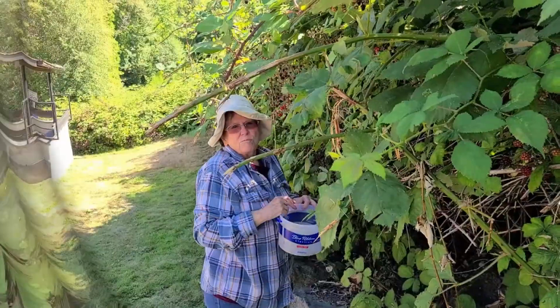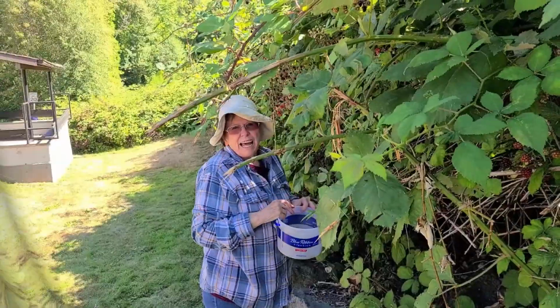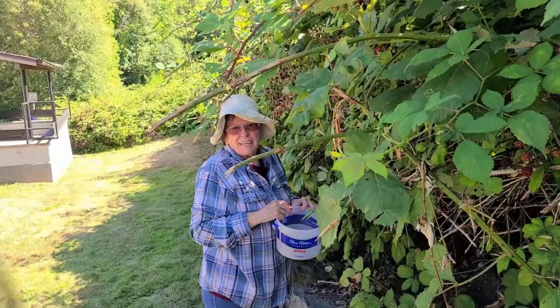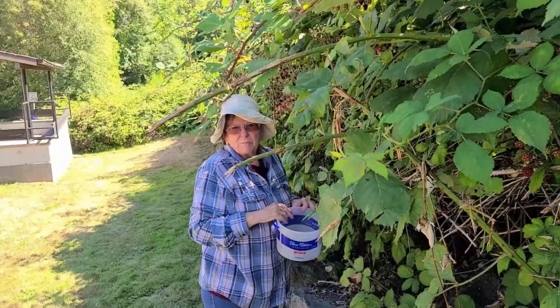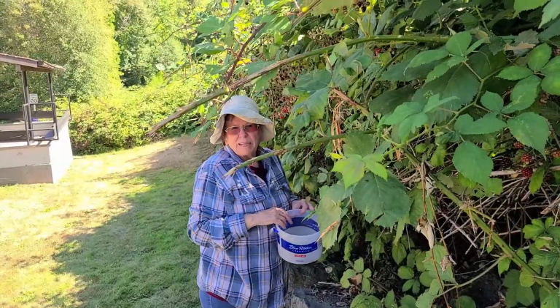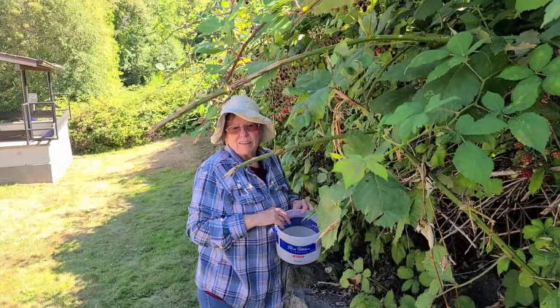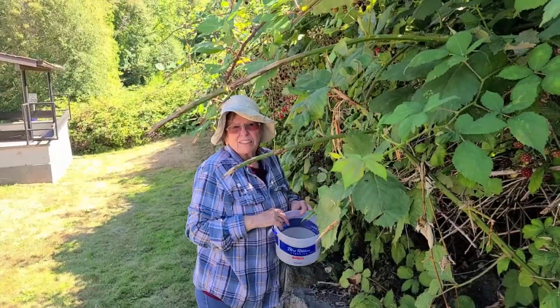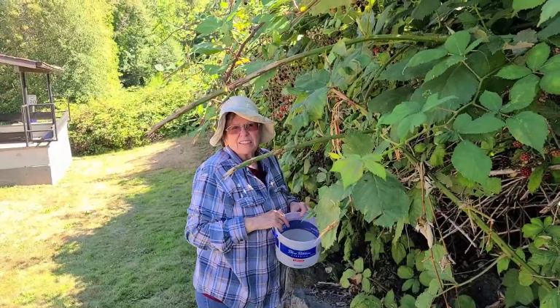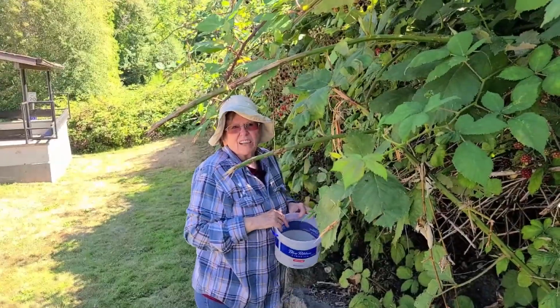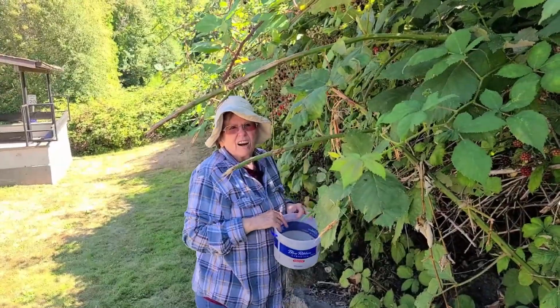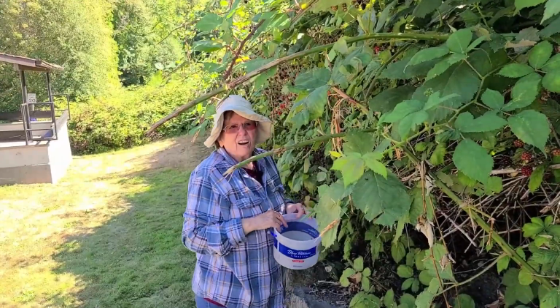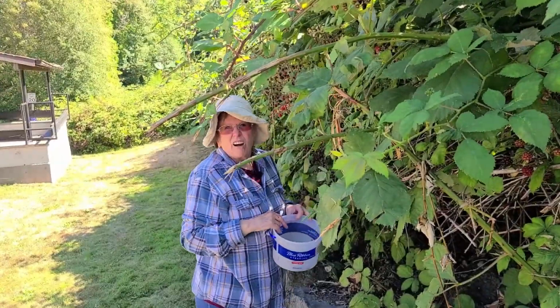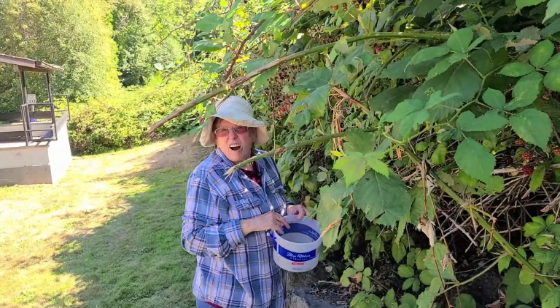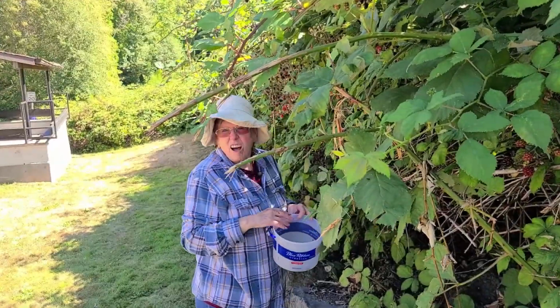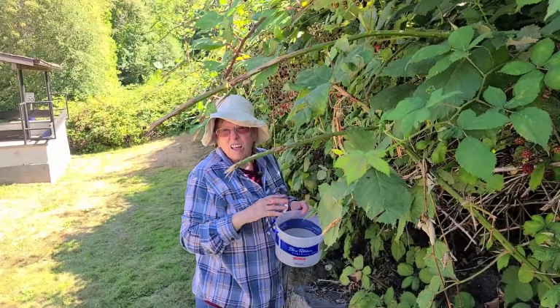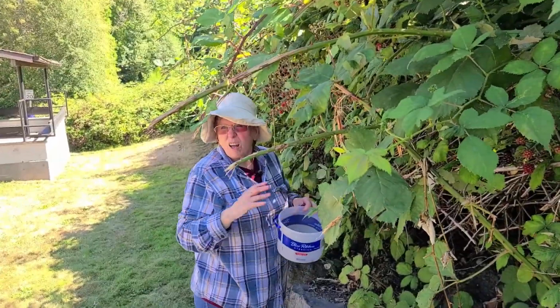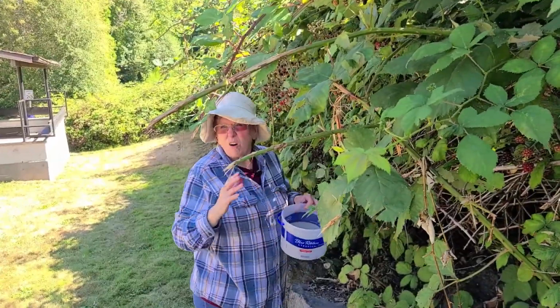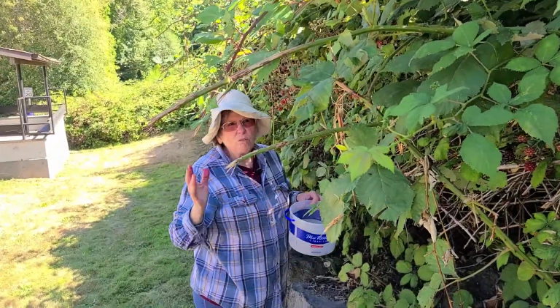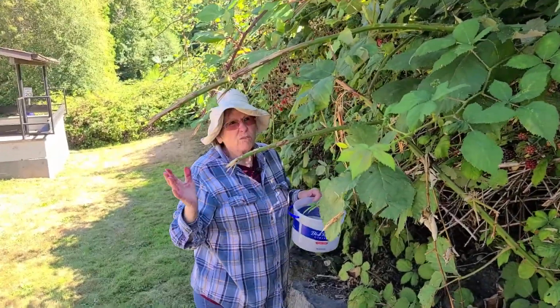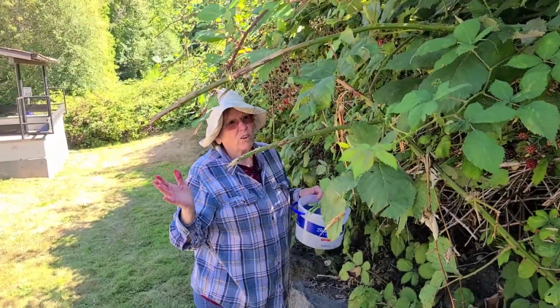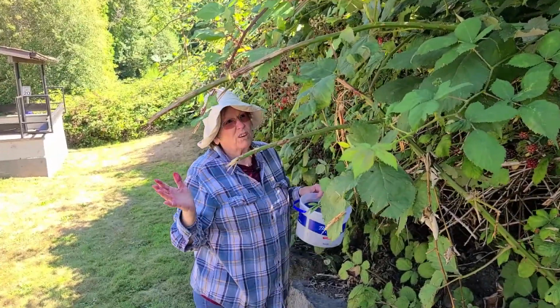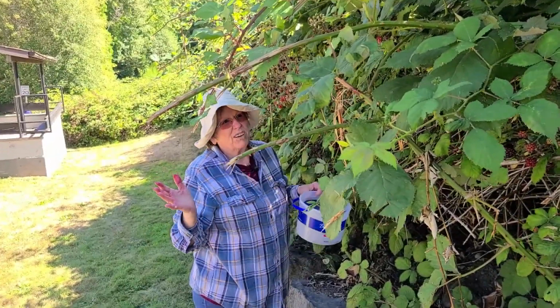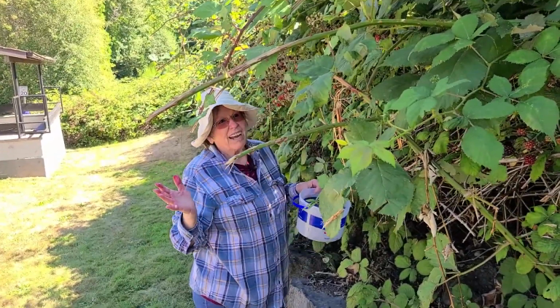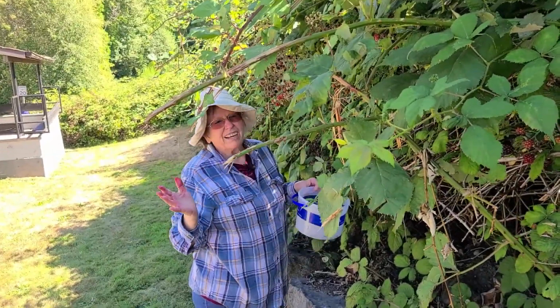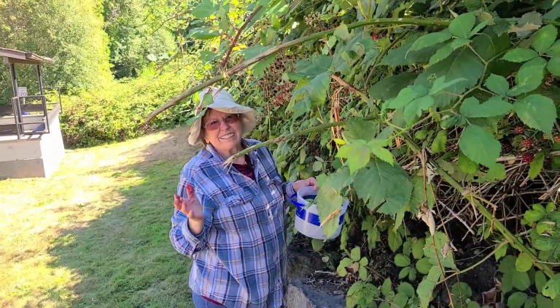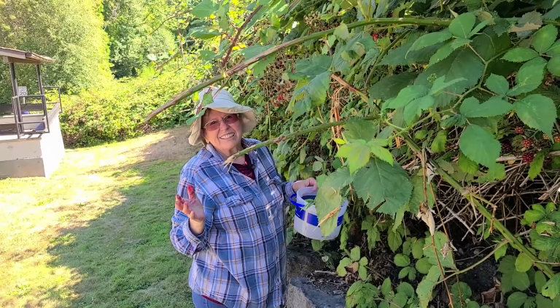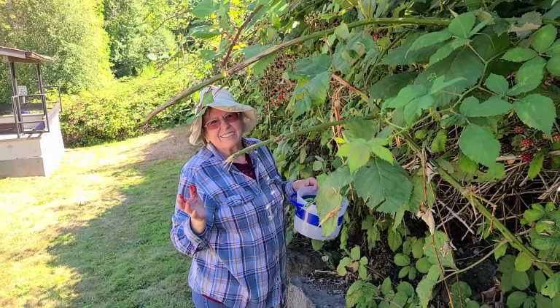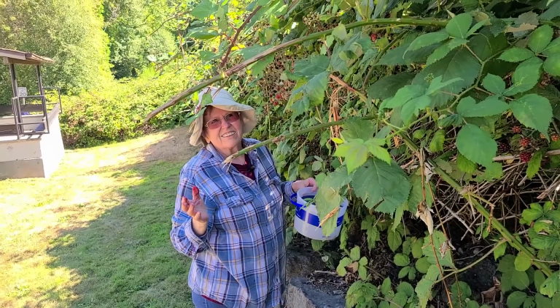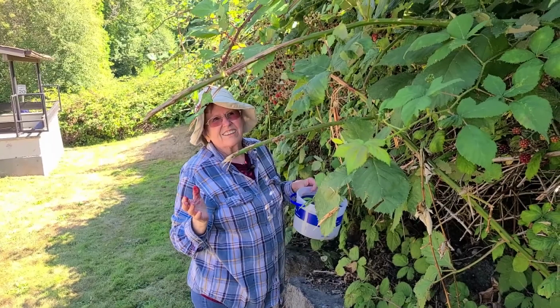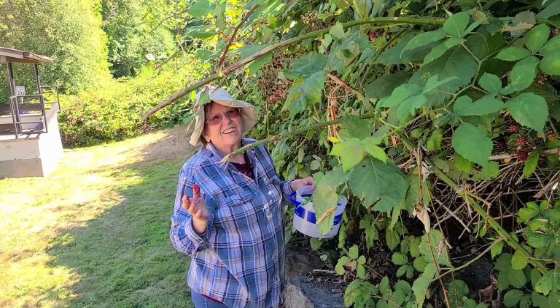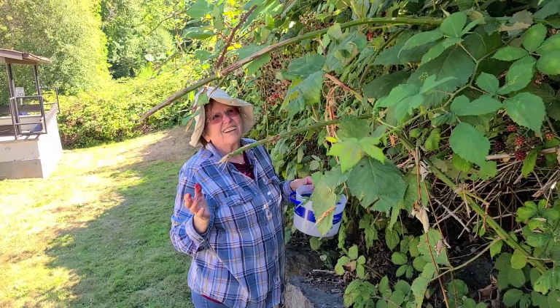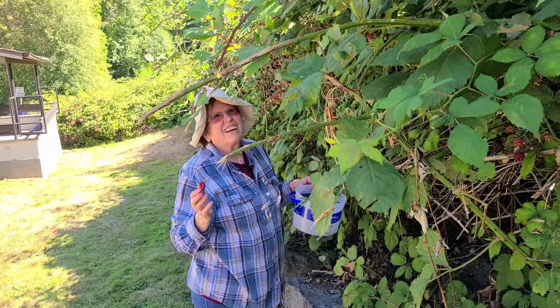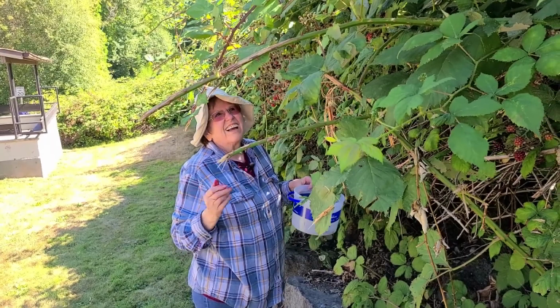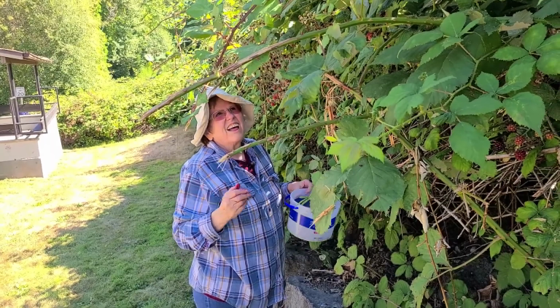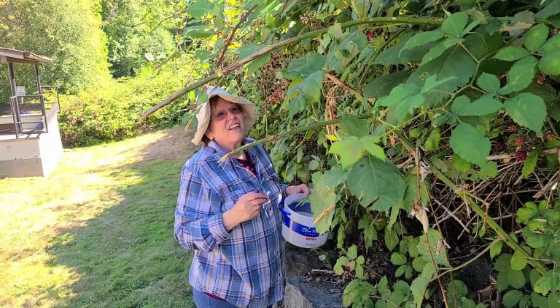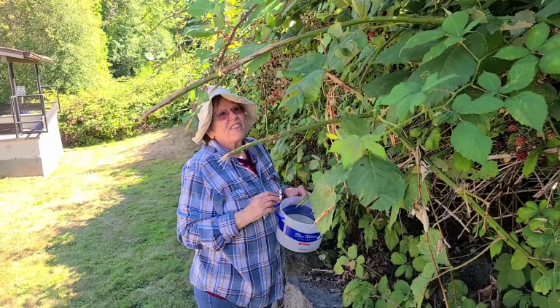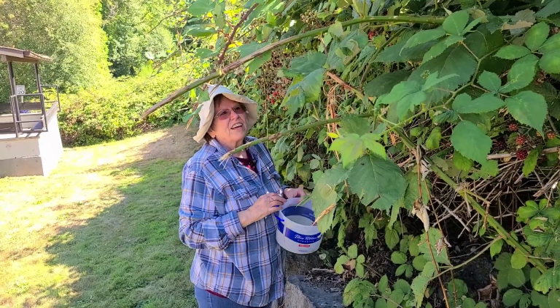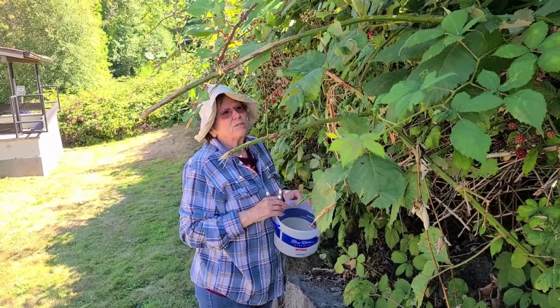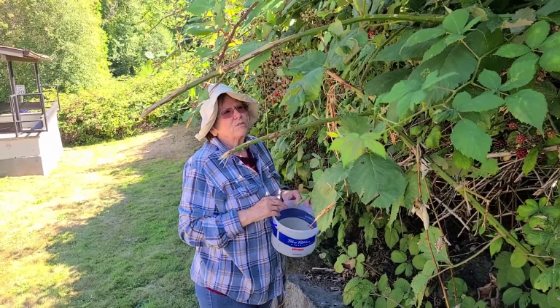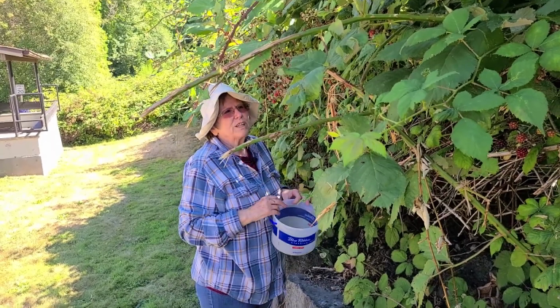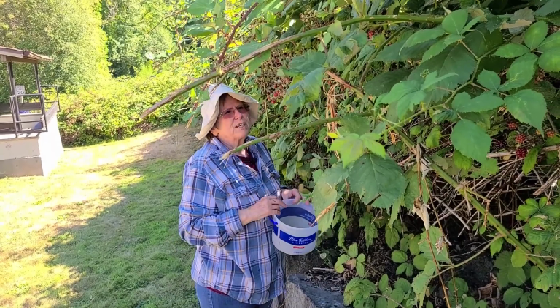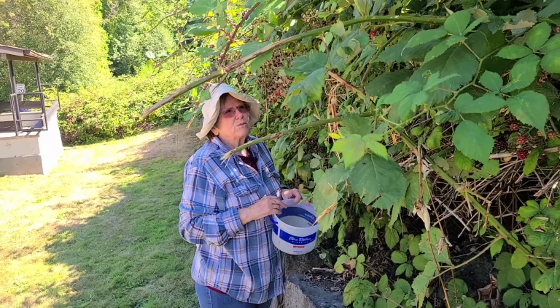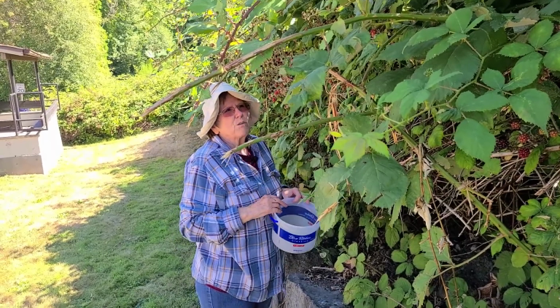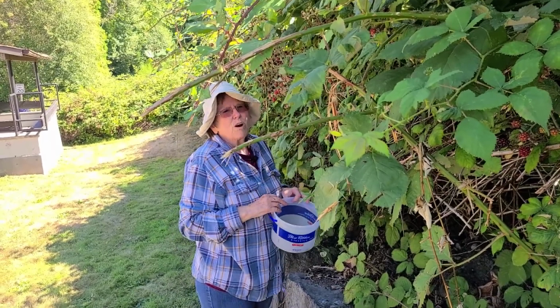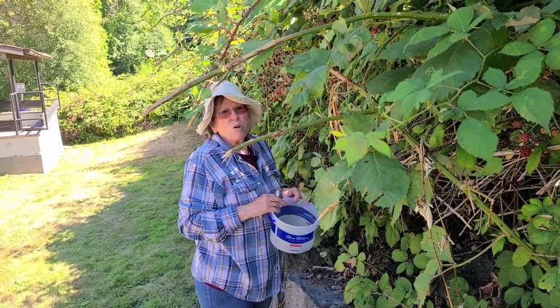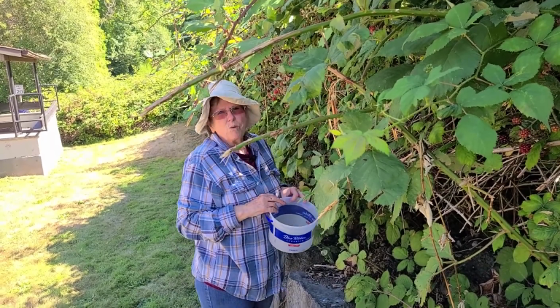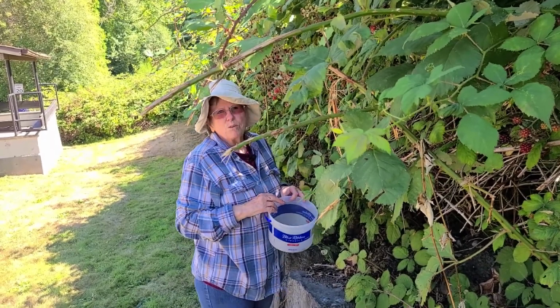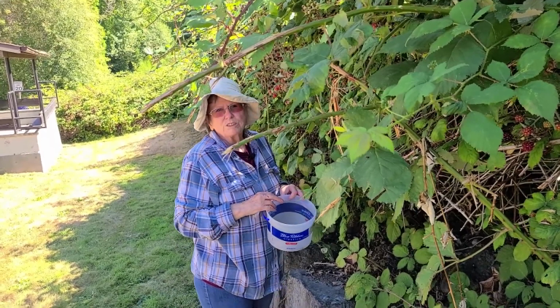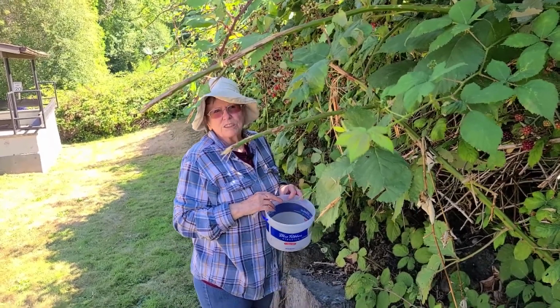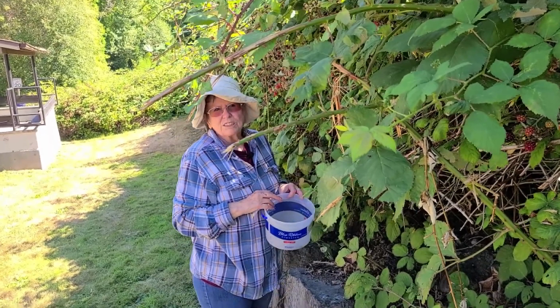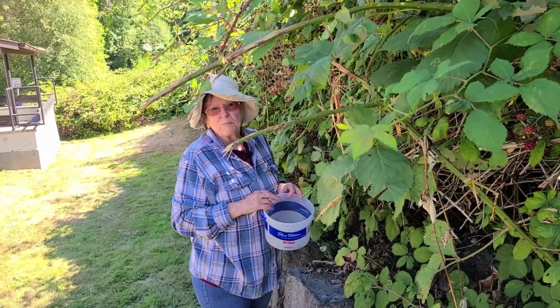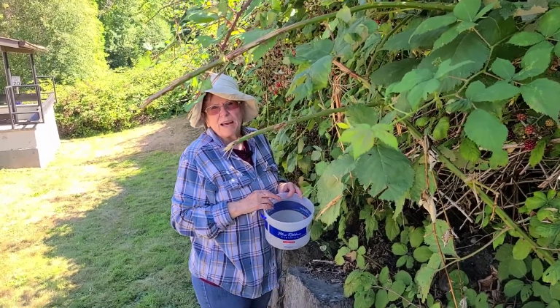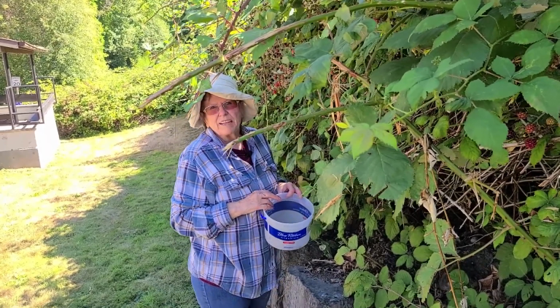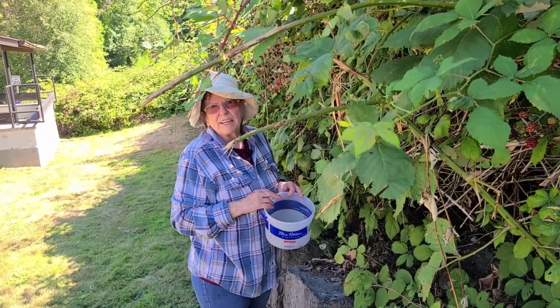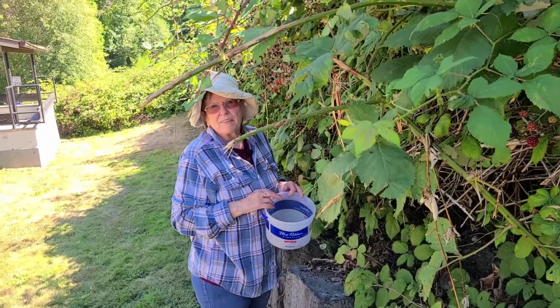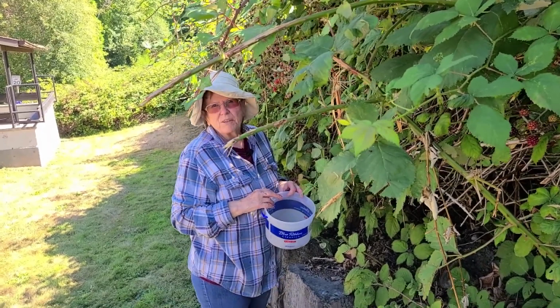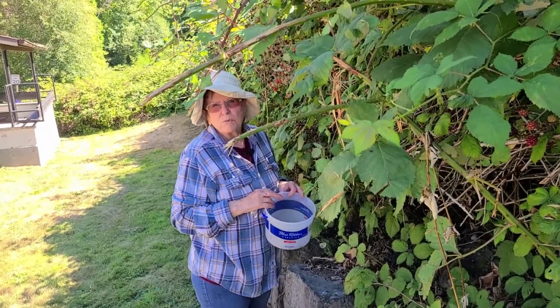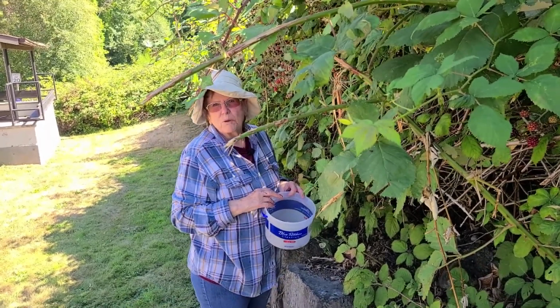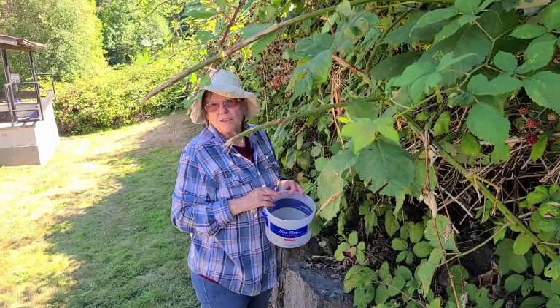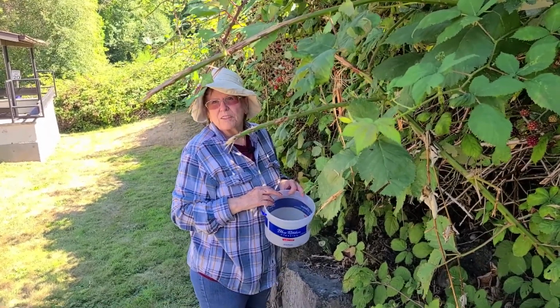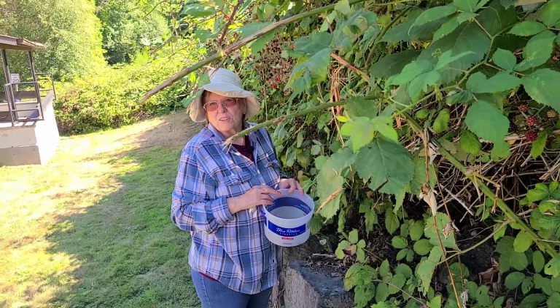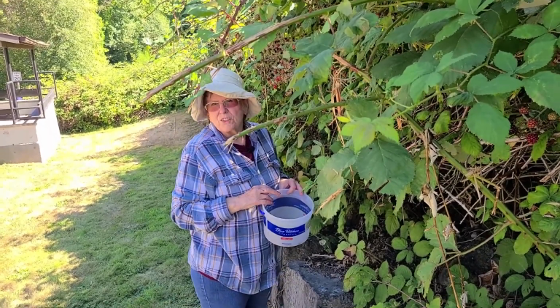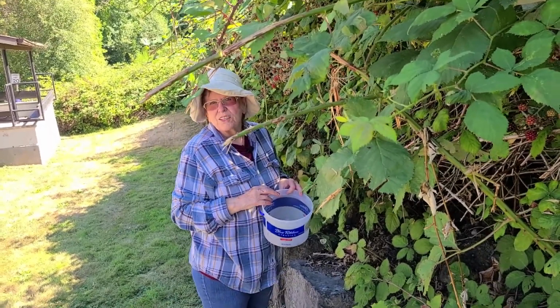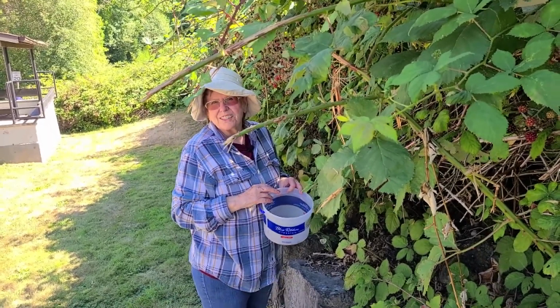Blackberries are all over out here. They grow just about everywhere you look.